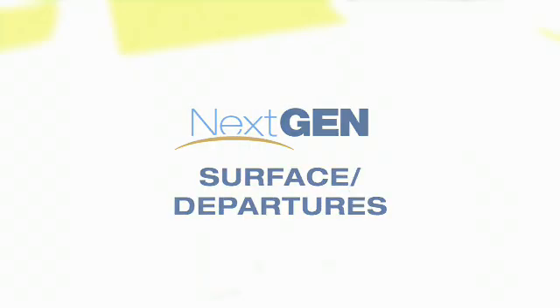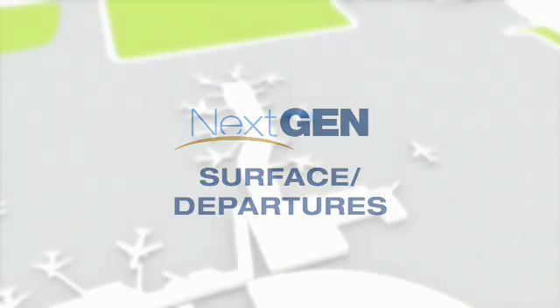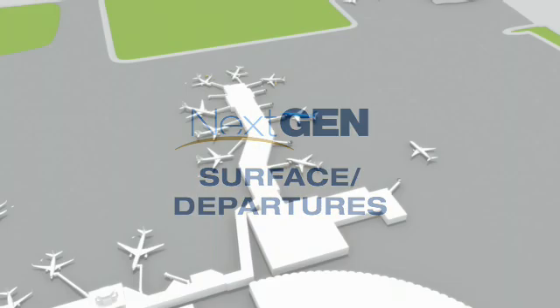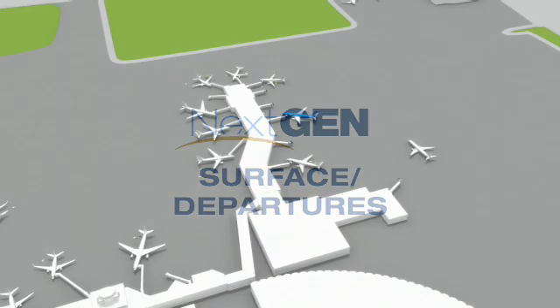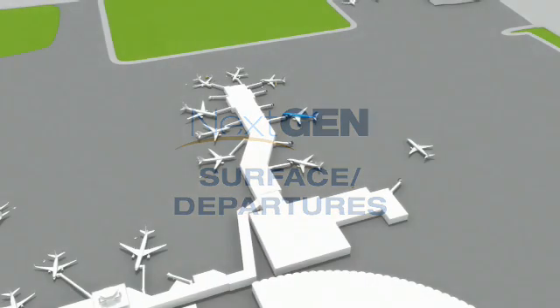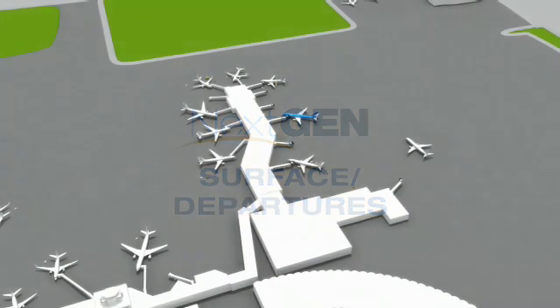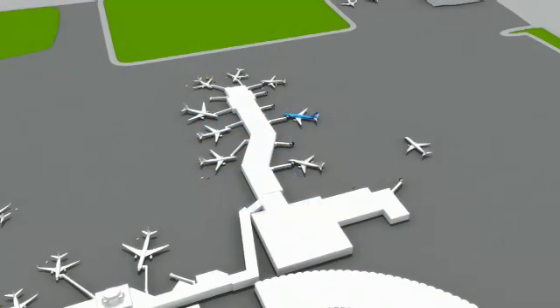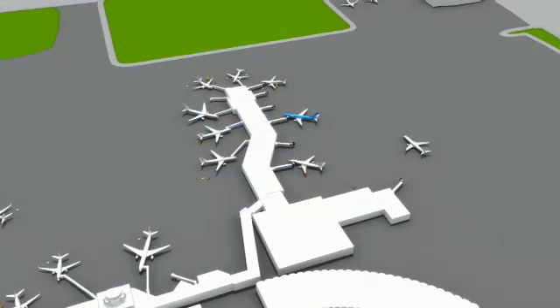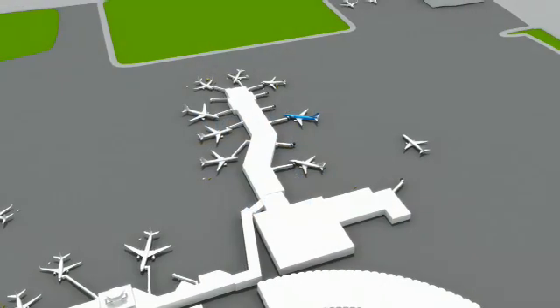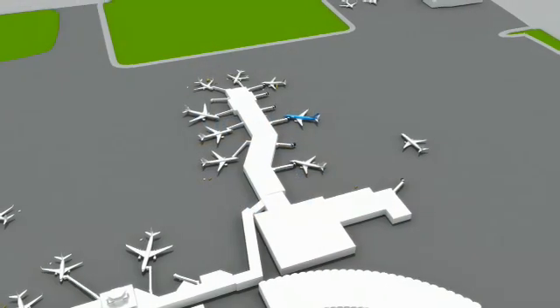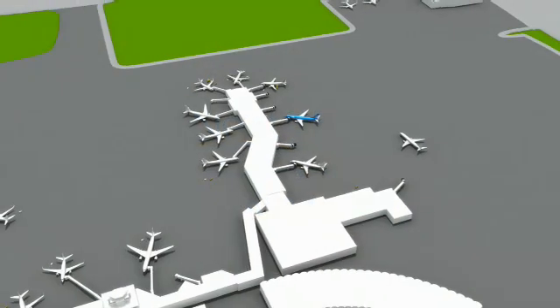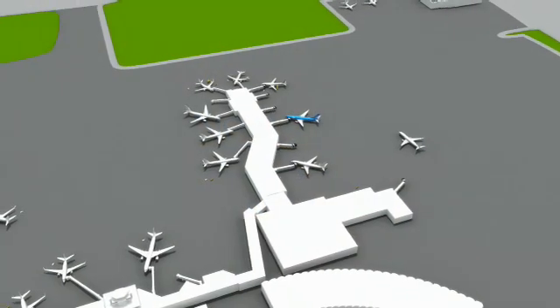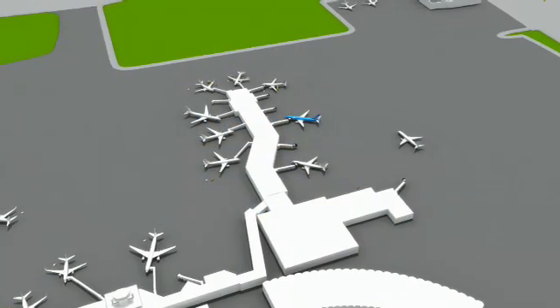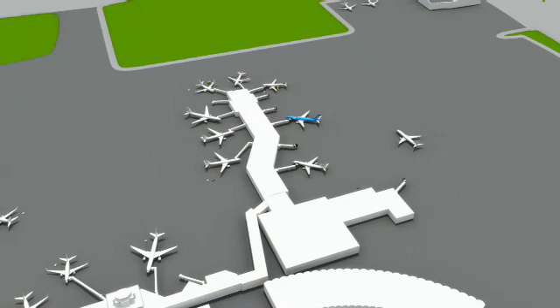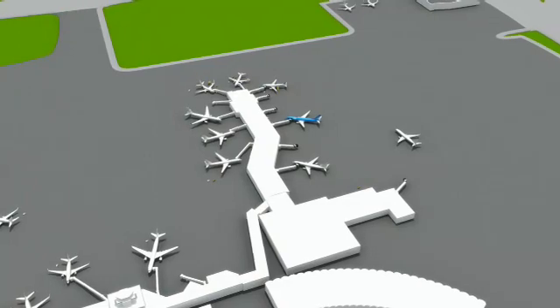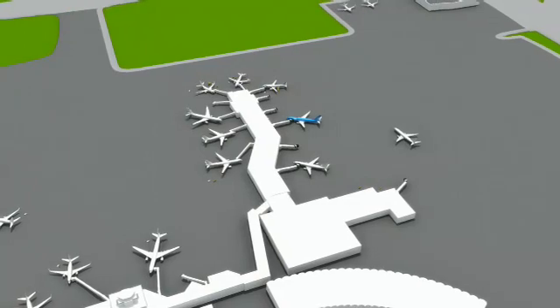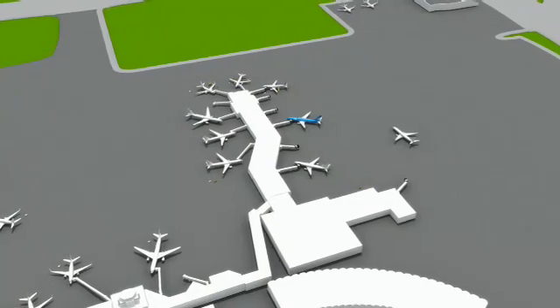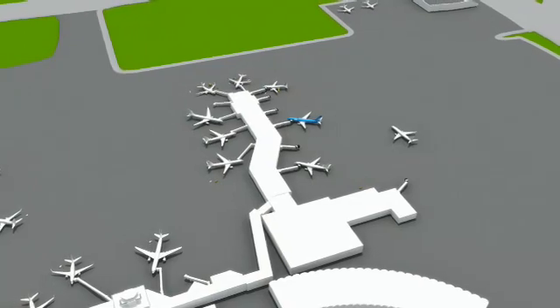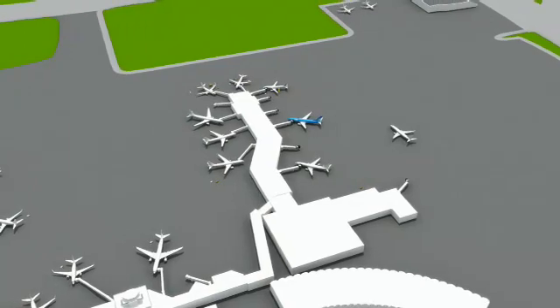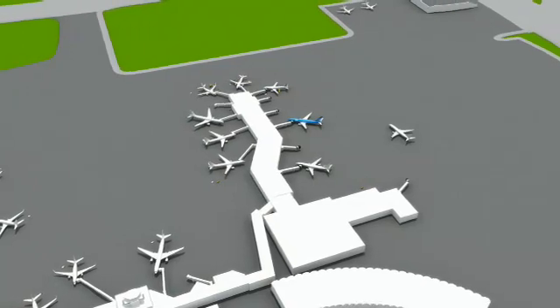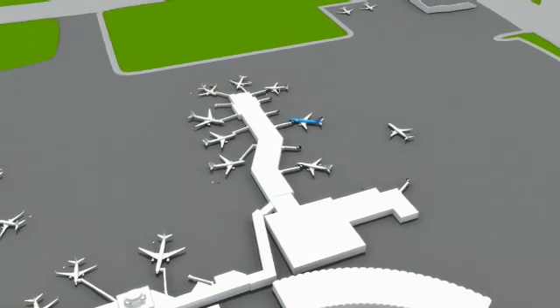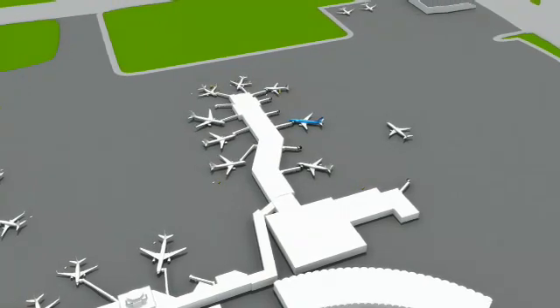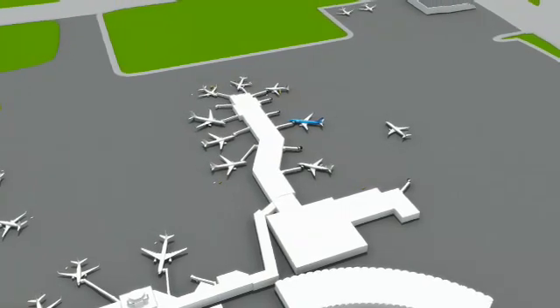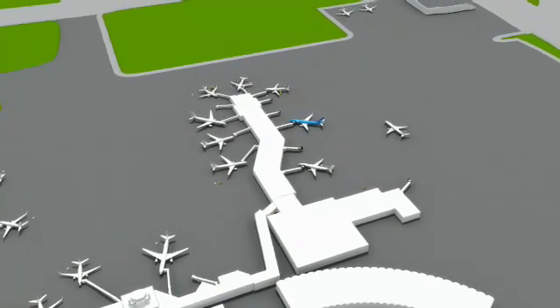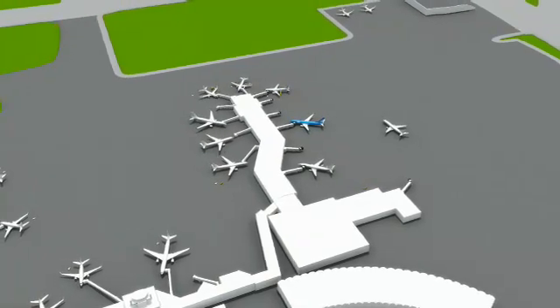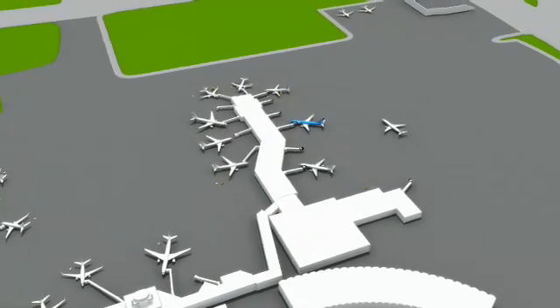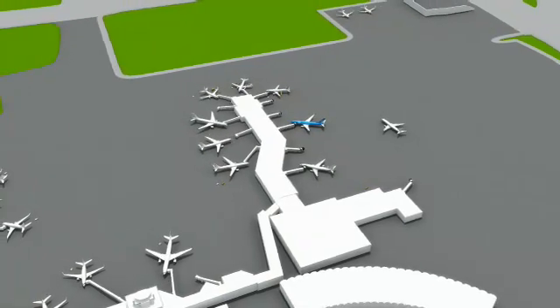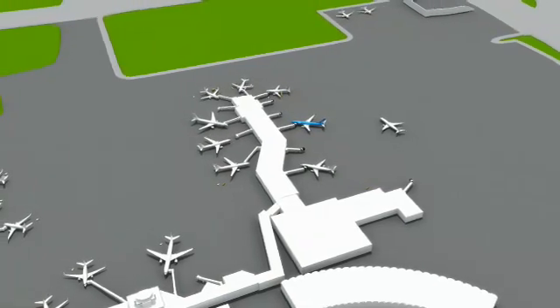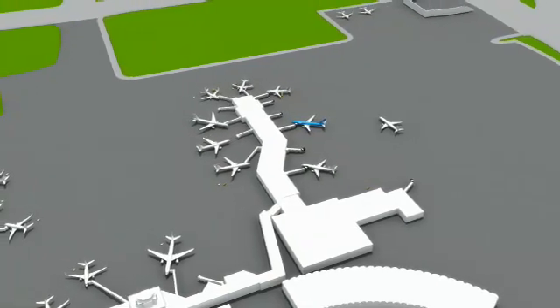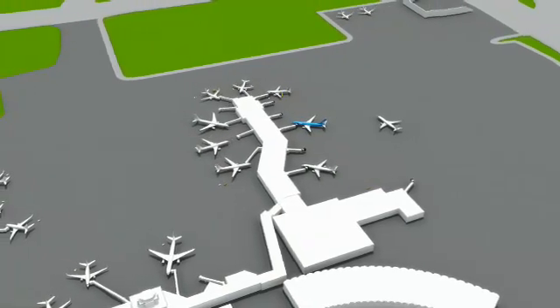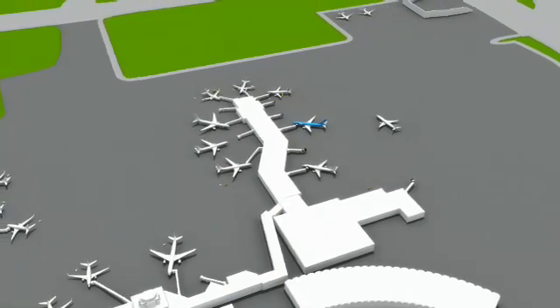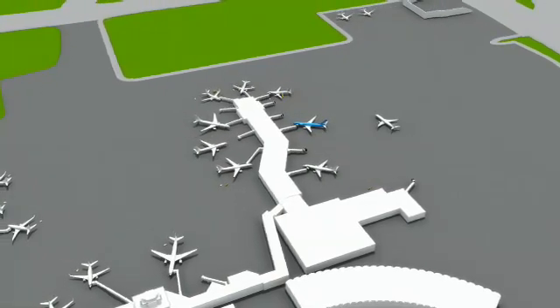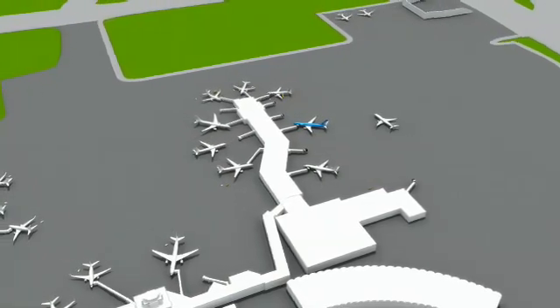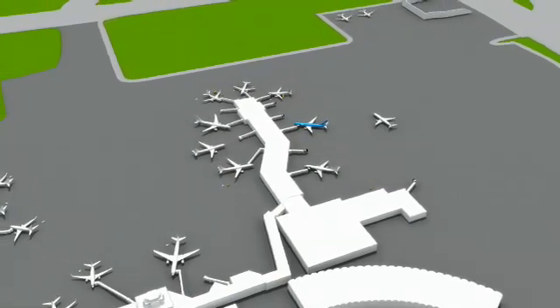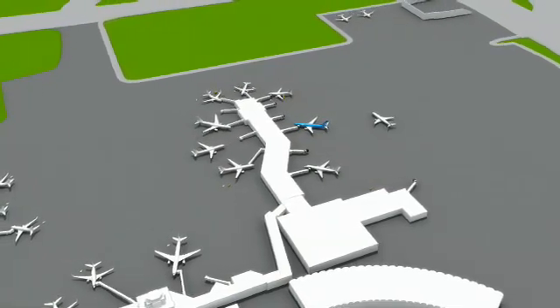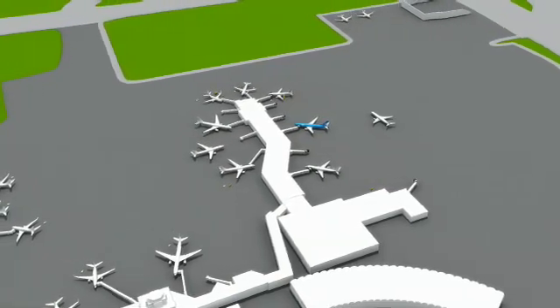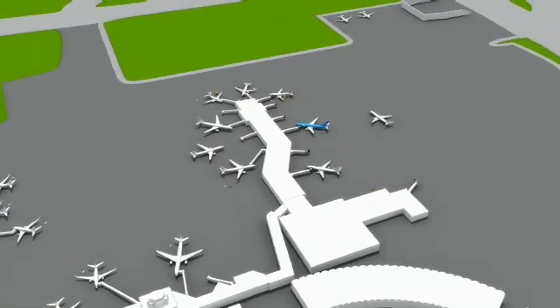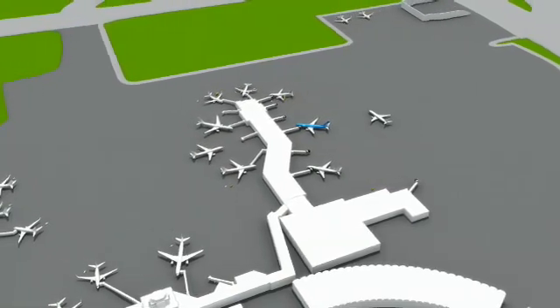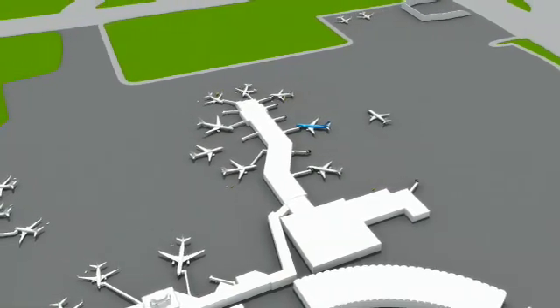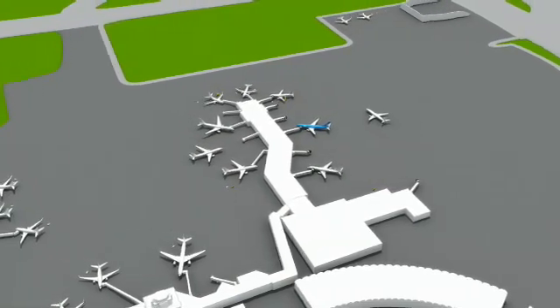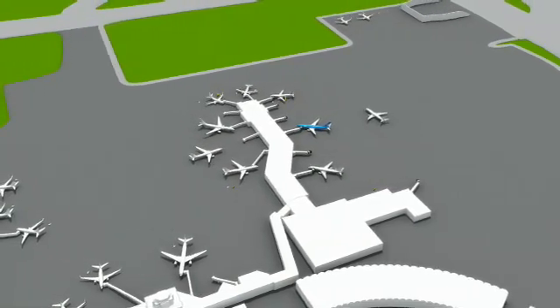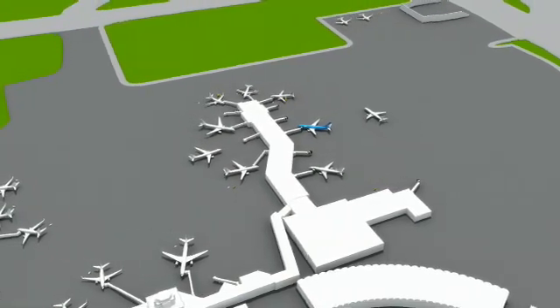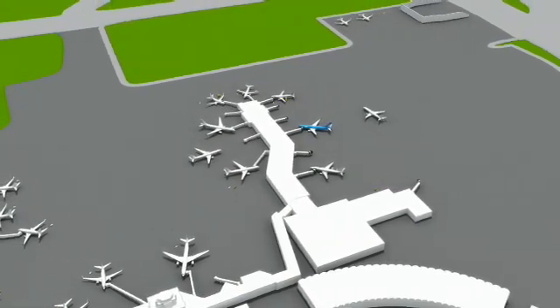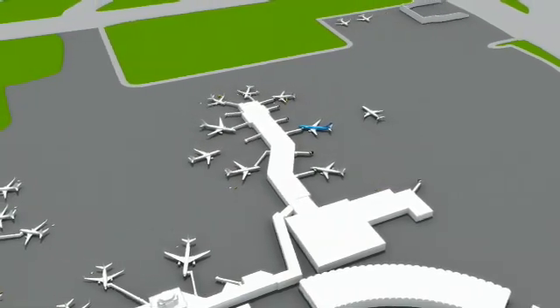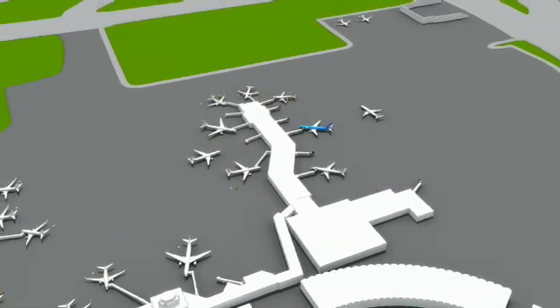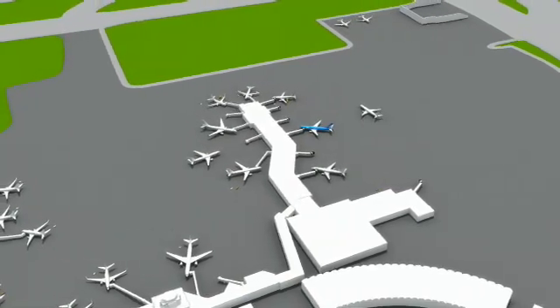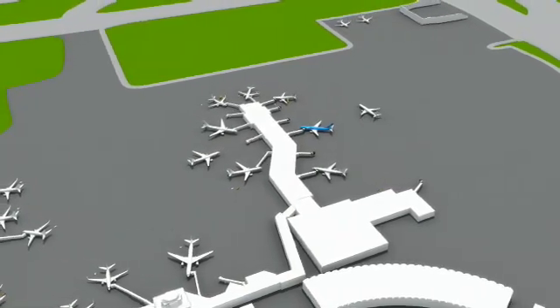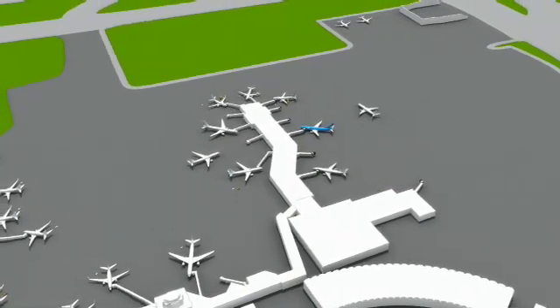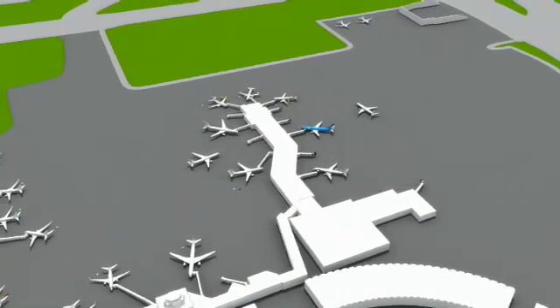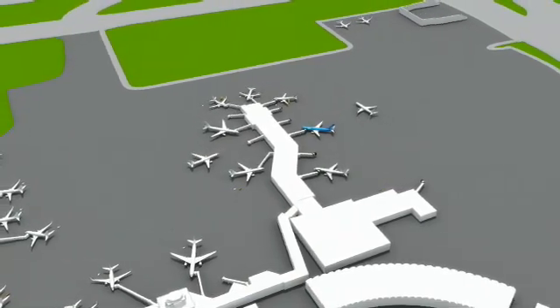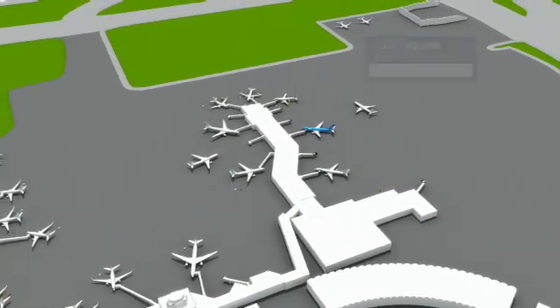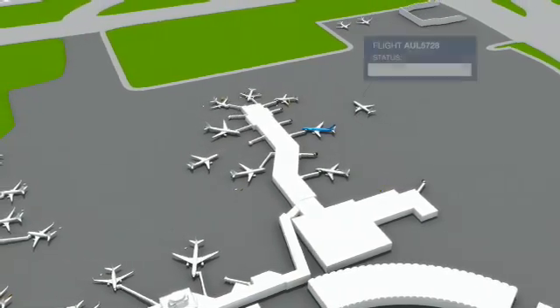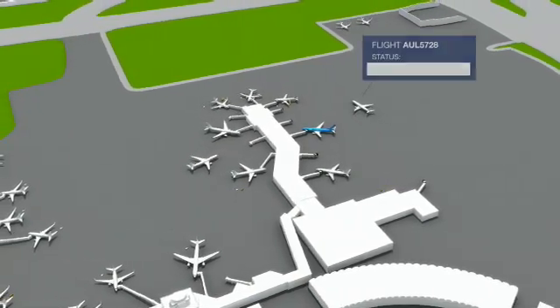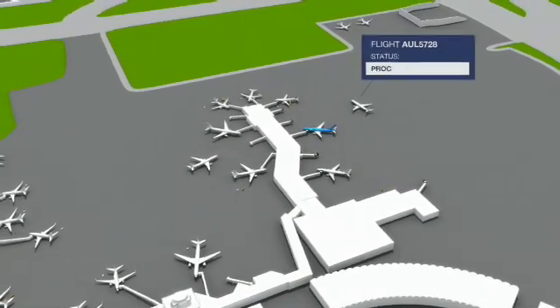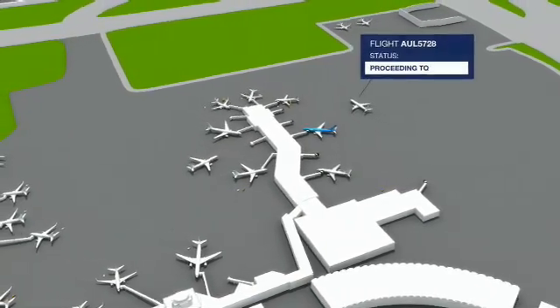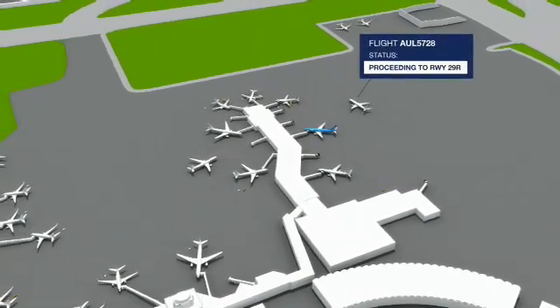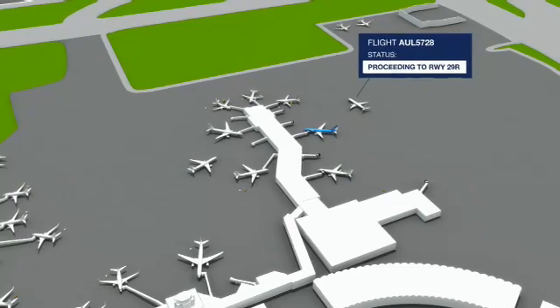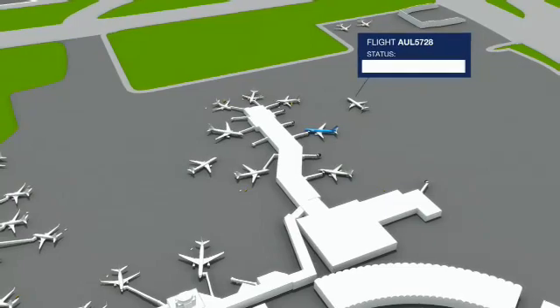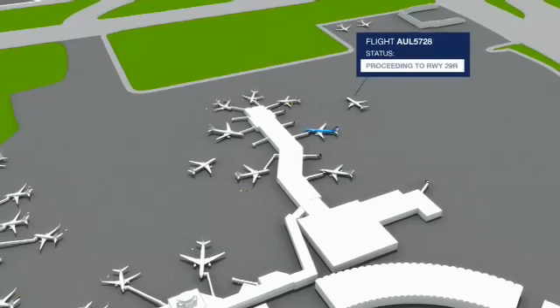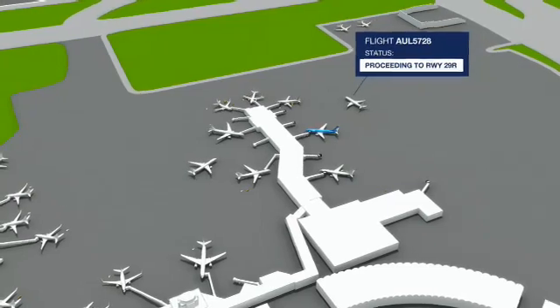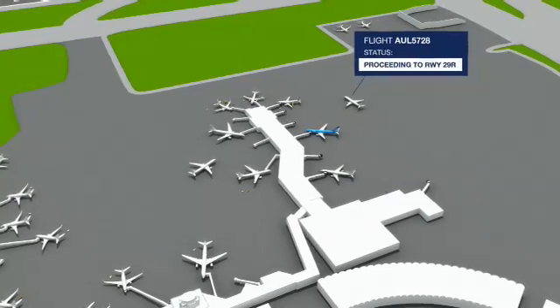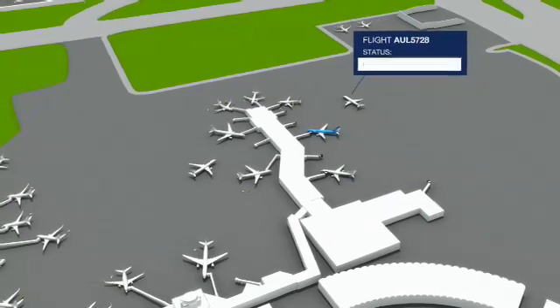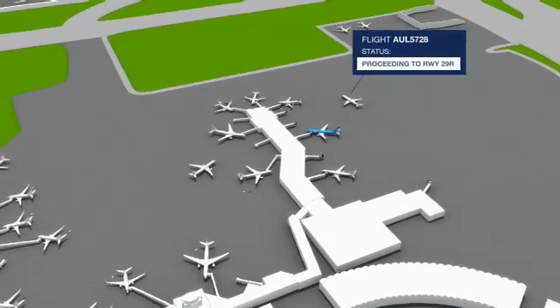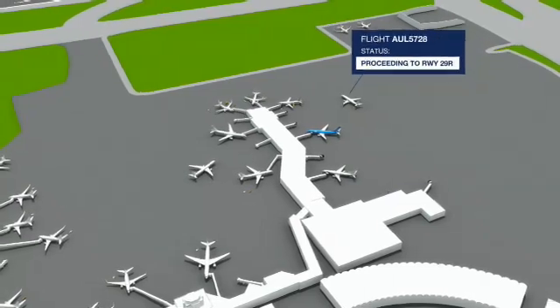We've received our digital clearance, gotten in line without even leaving the gate, and are now rolling toward the runway for an on-time departure.